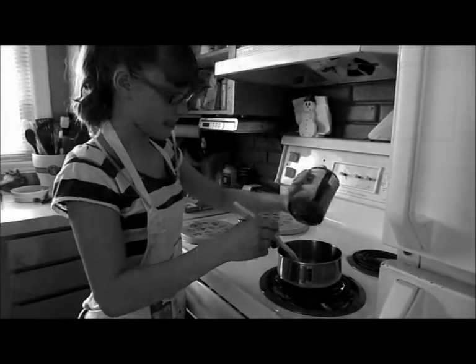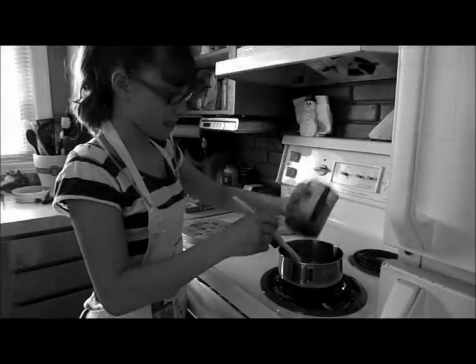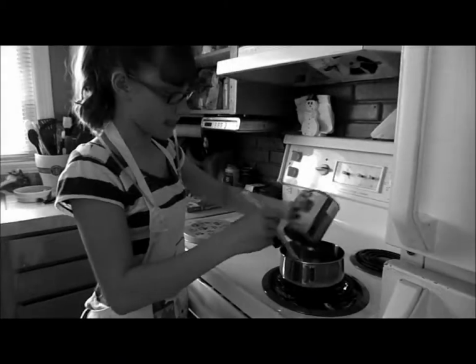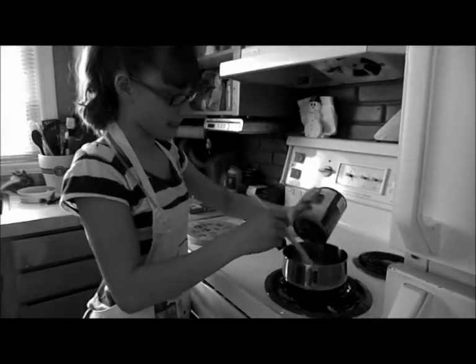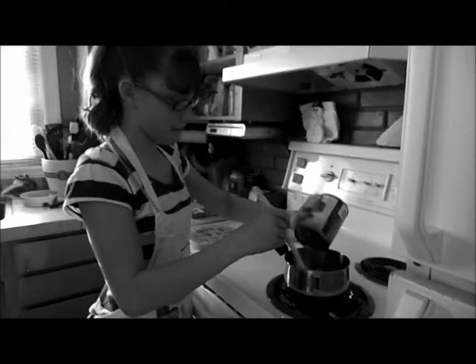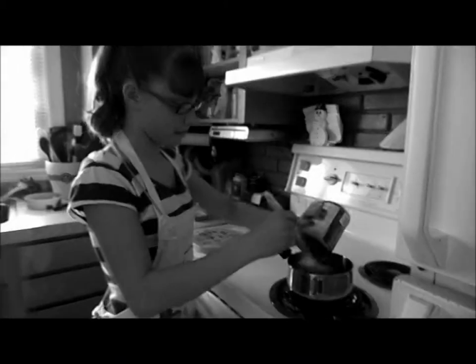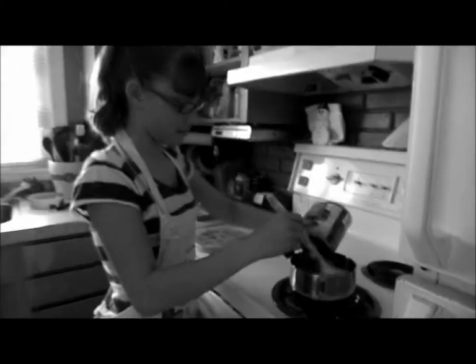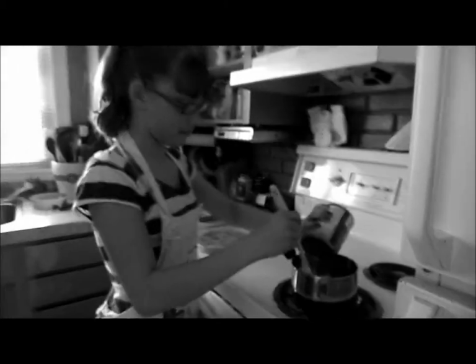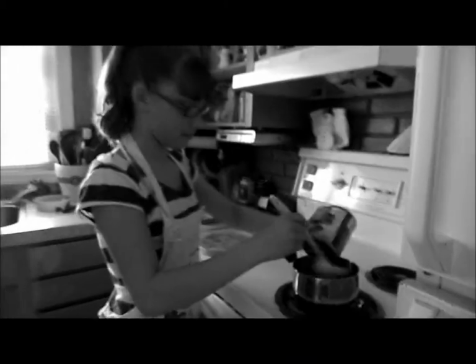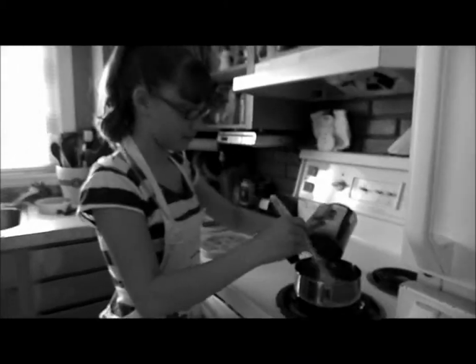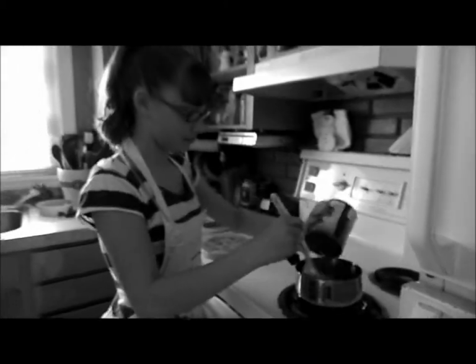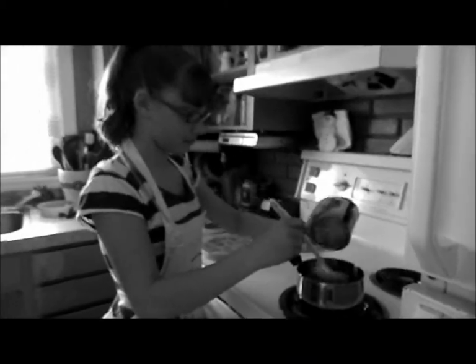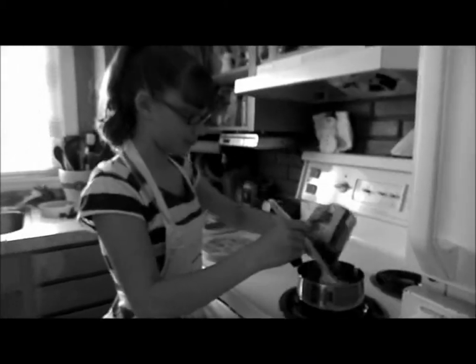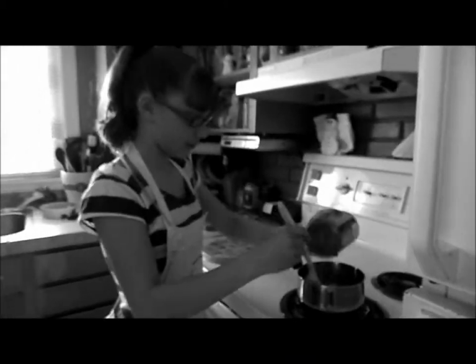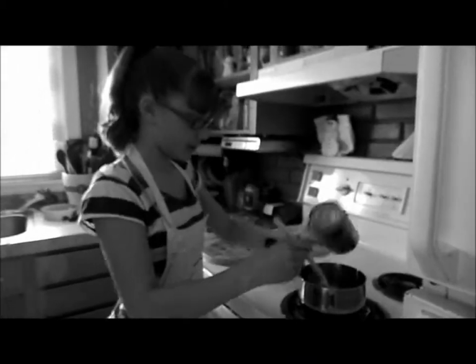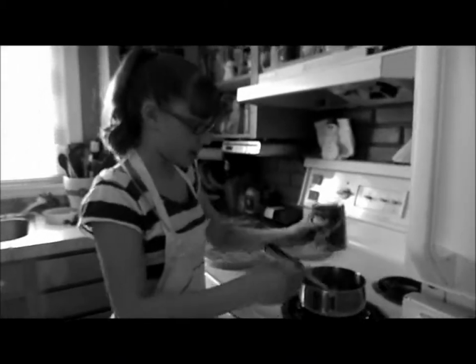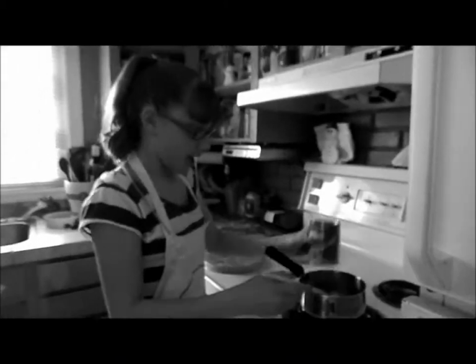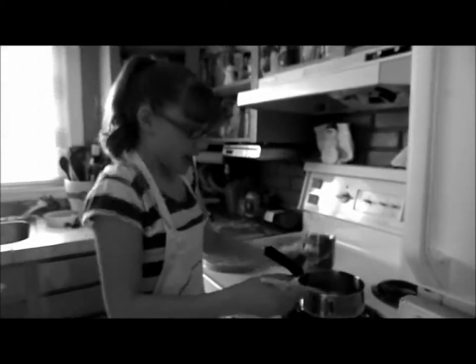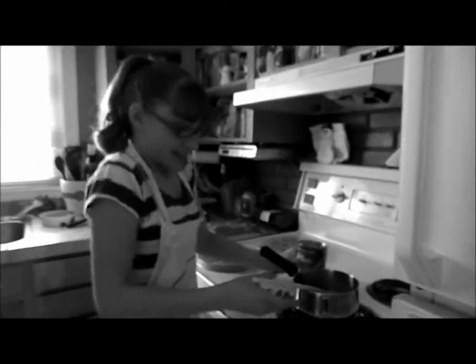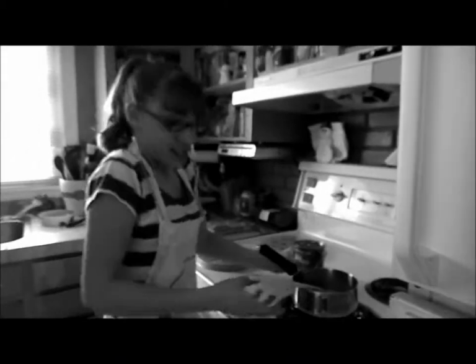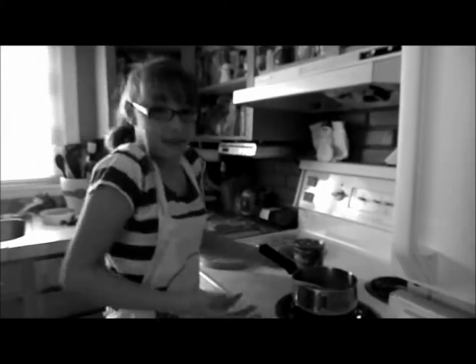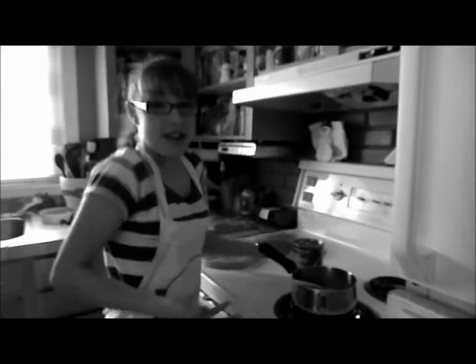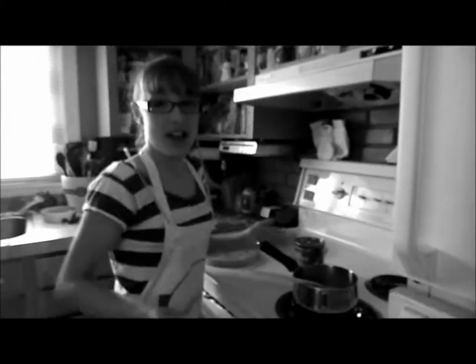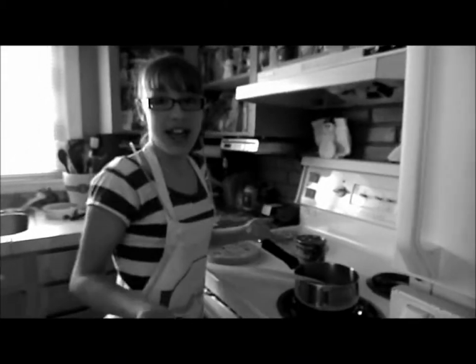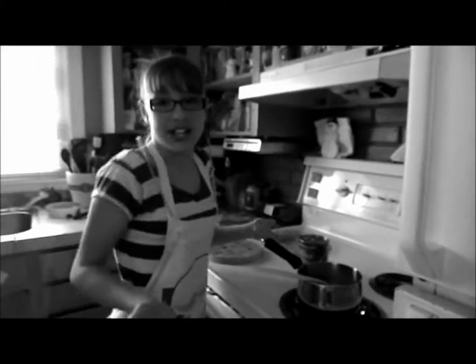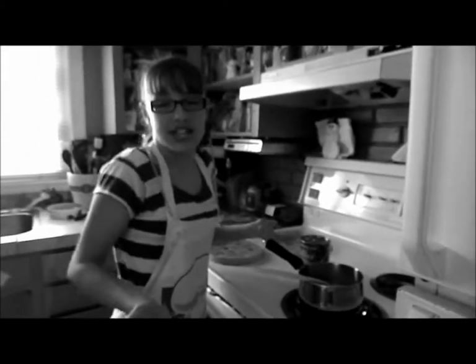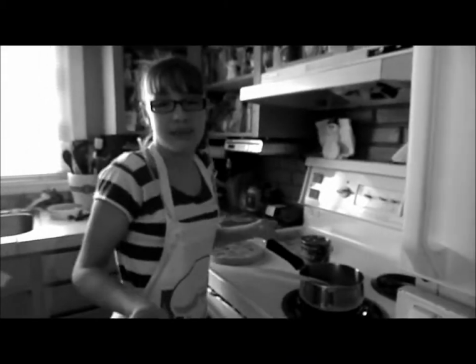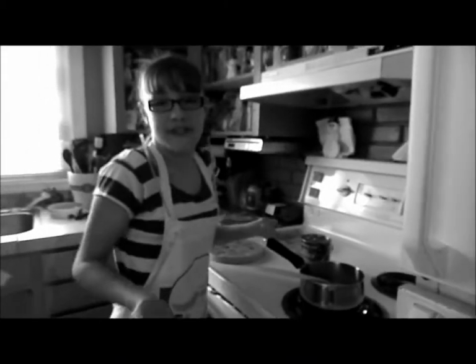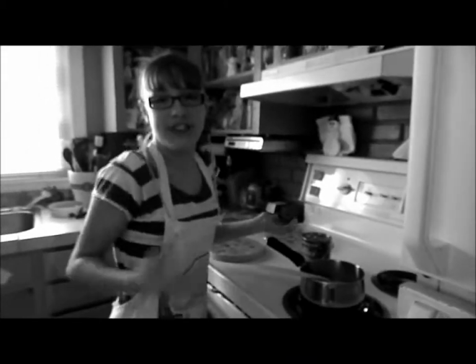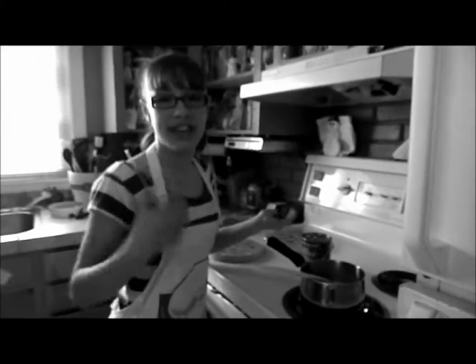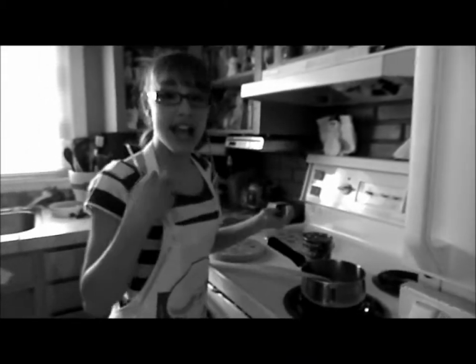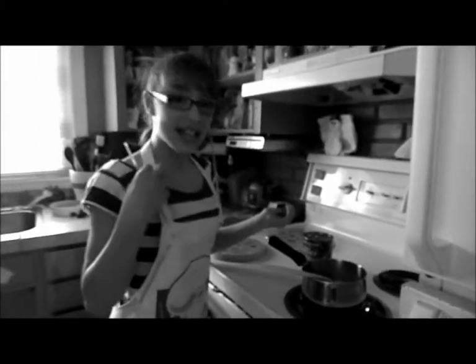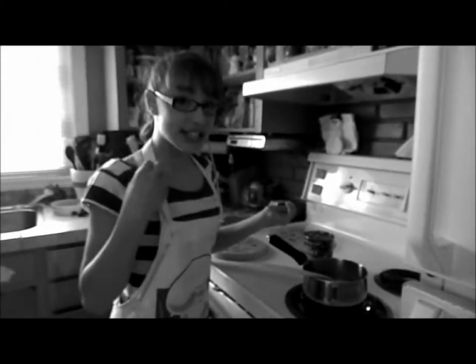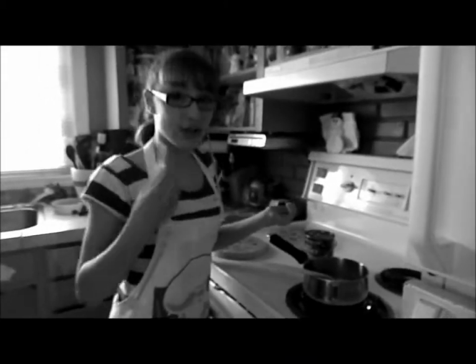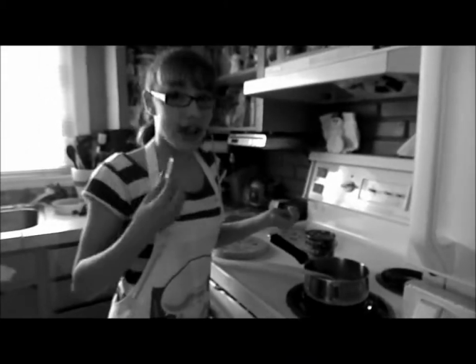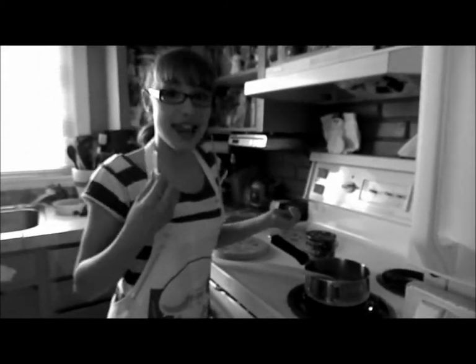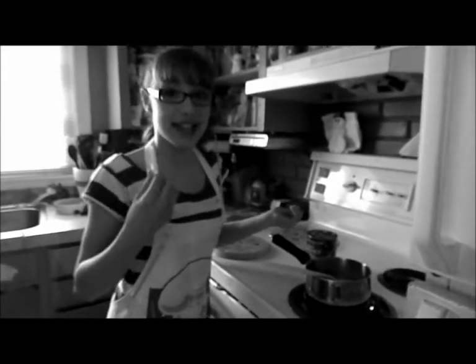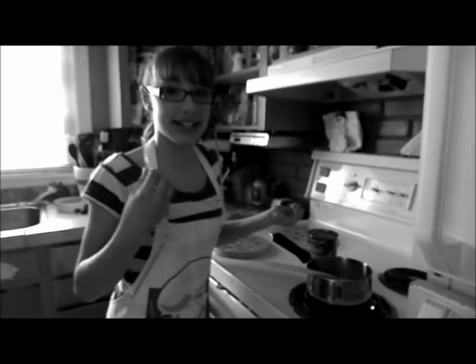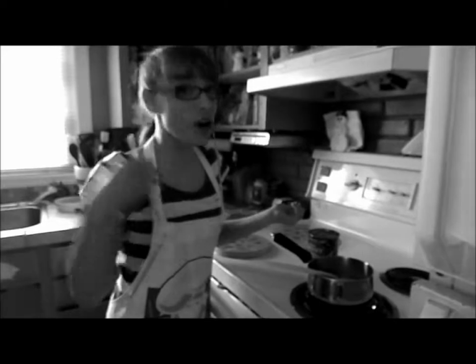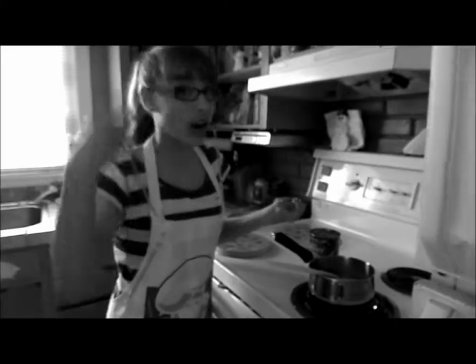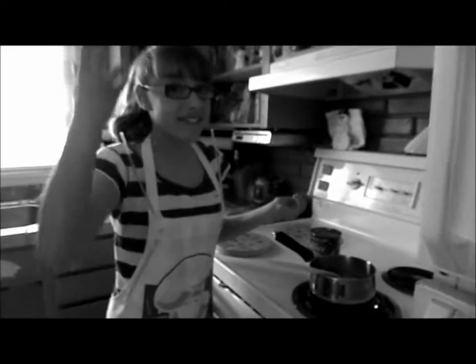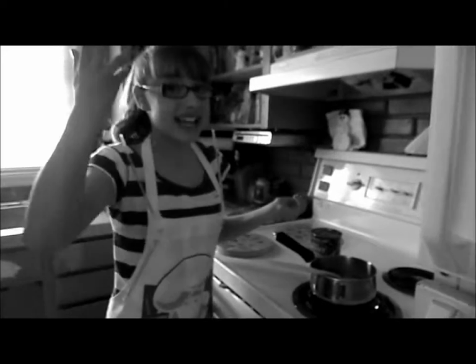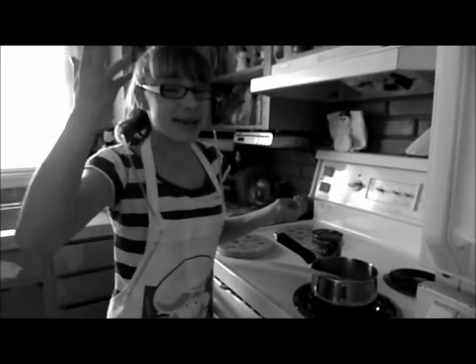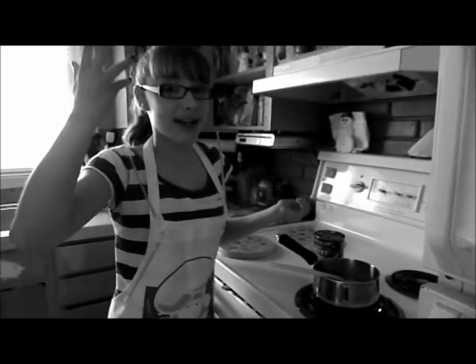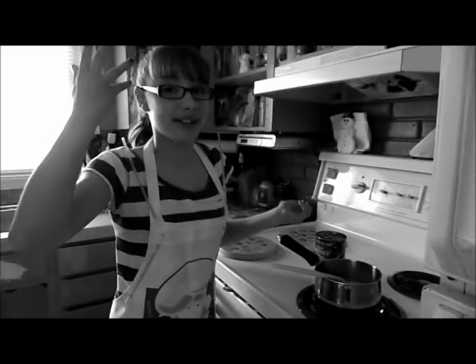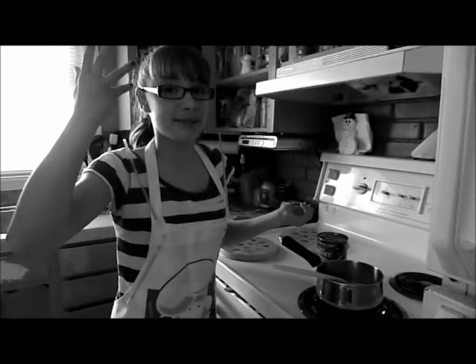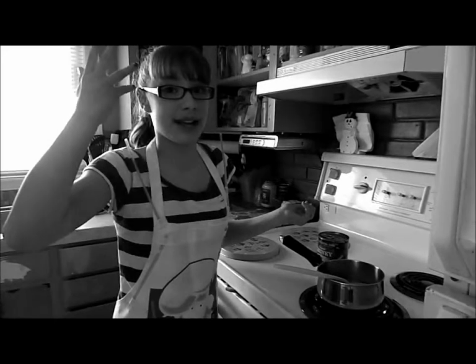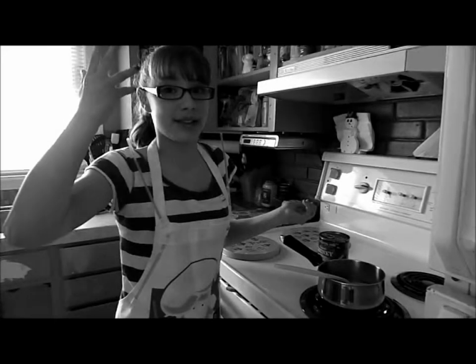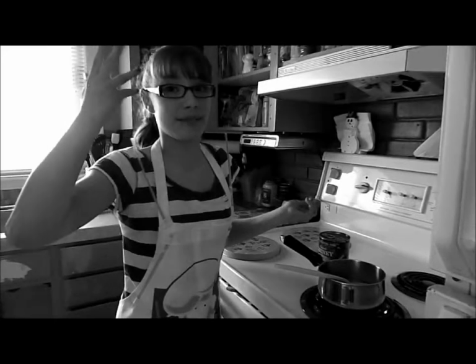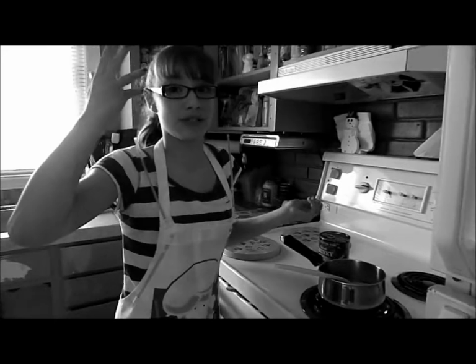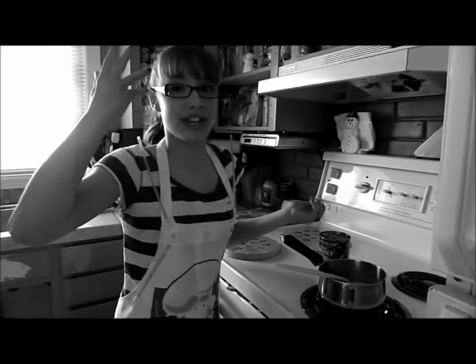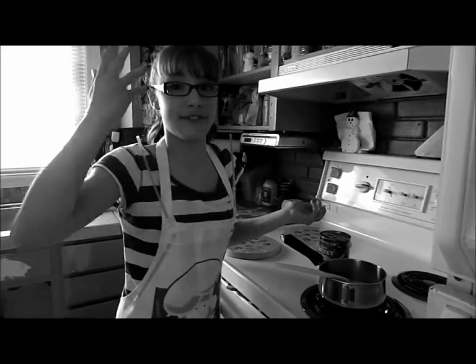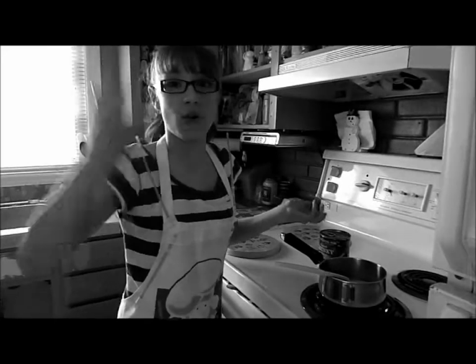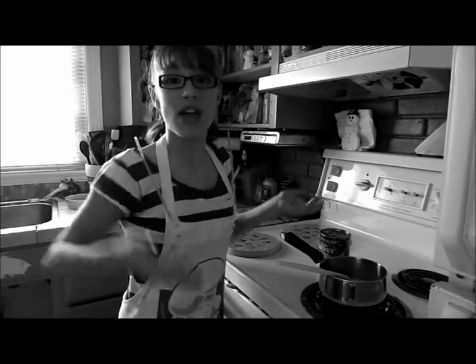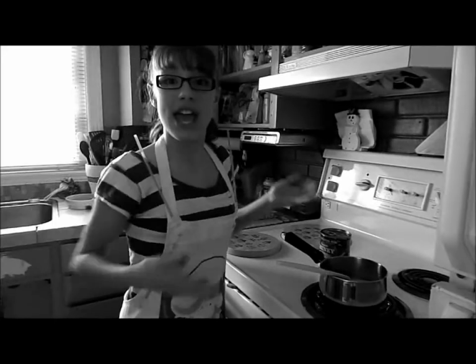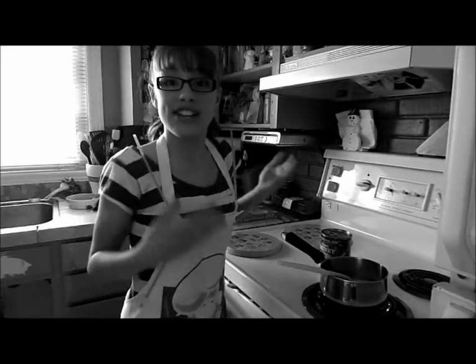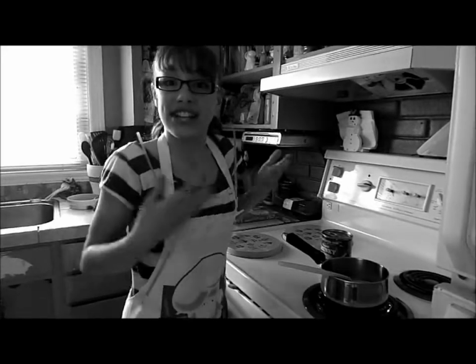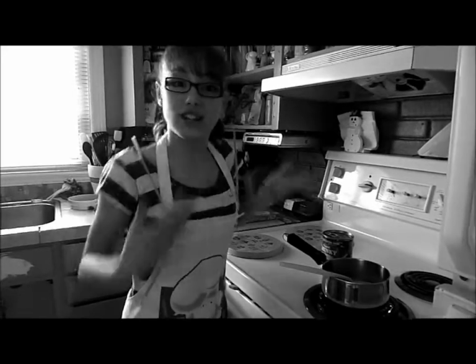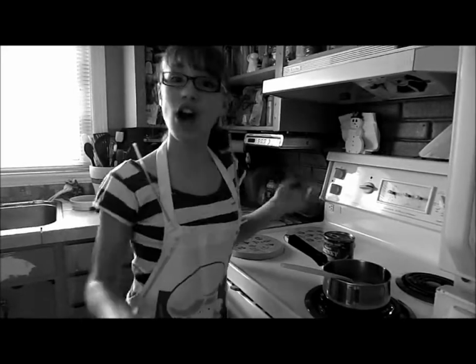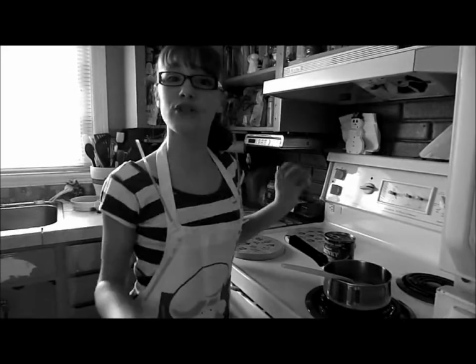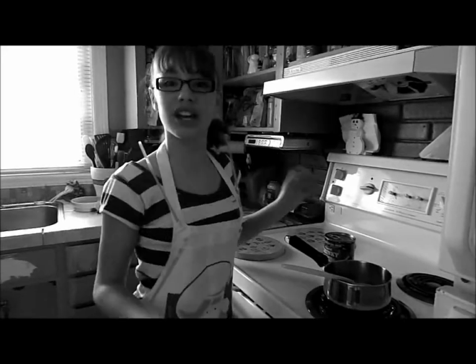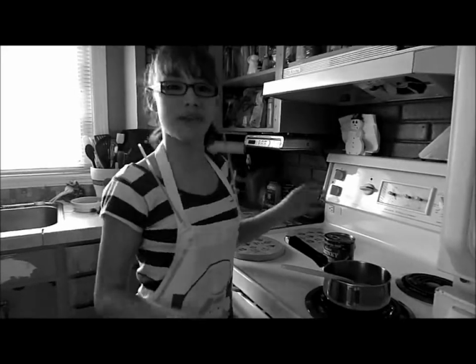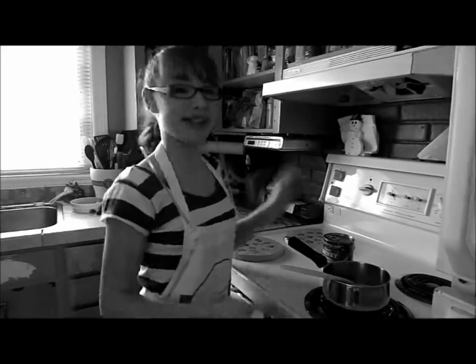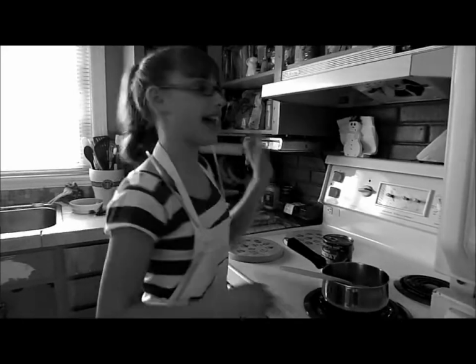What do you think of your purchase? It's the best purchase of my life! It's great to be able to wake up my brain and I love cooking now.